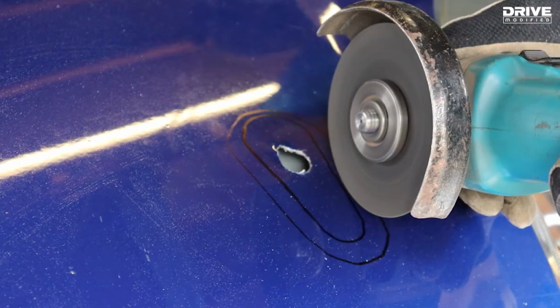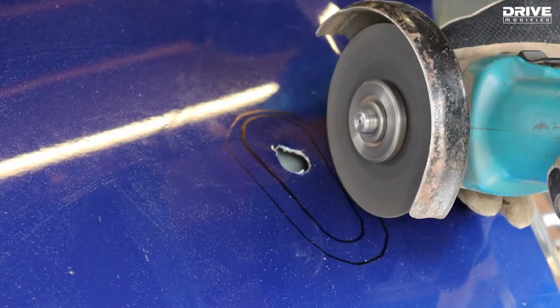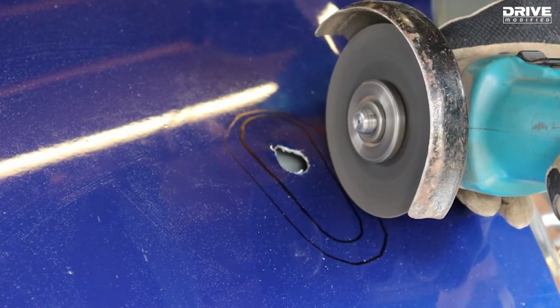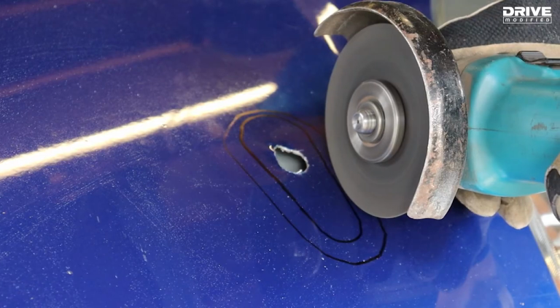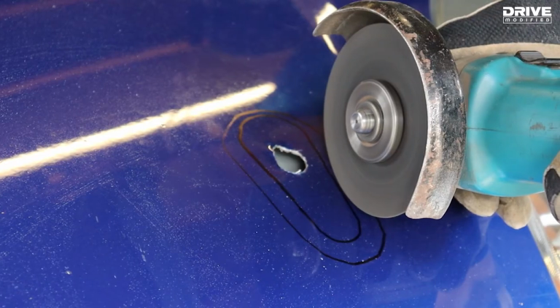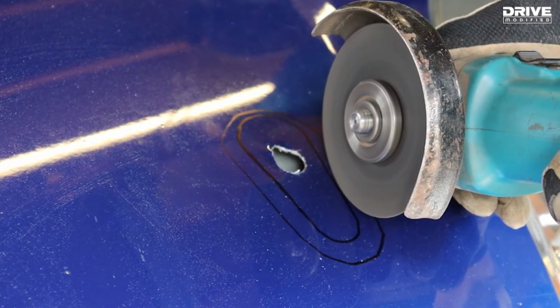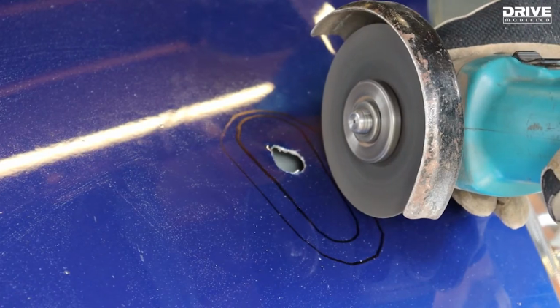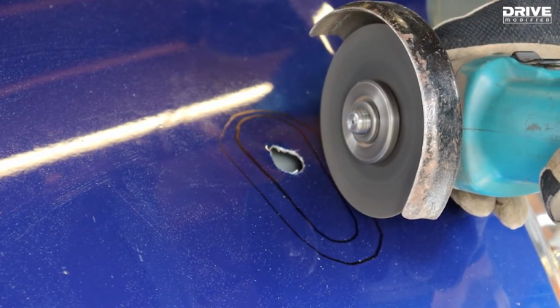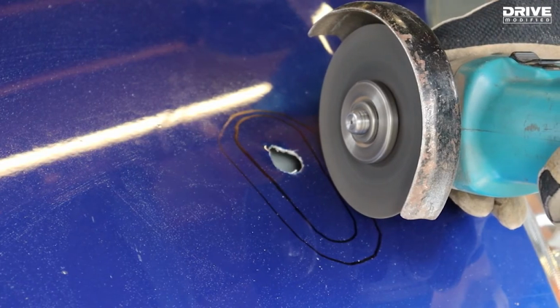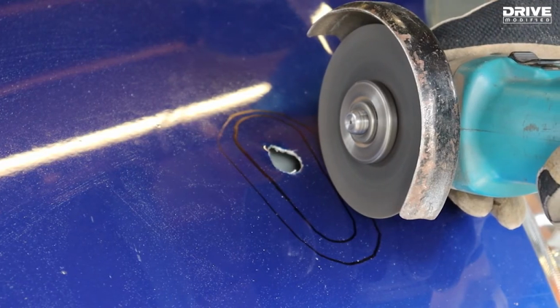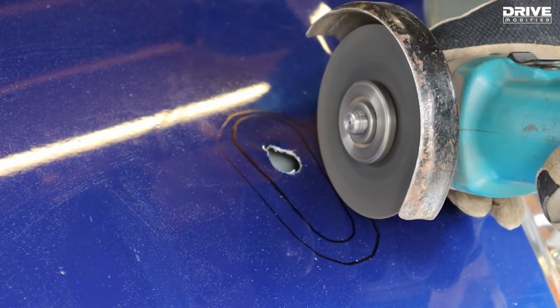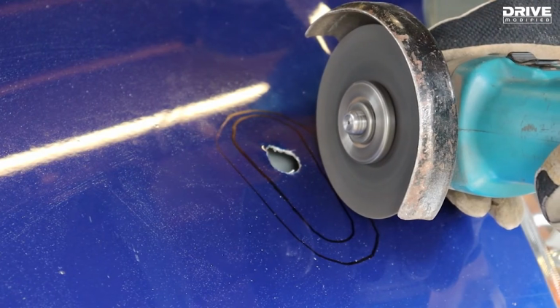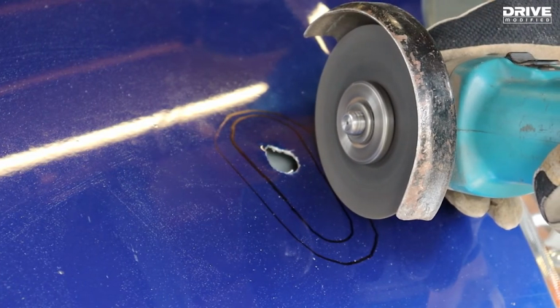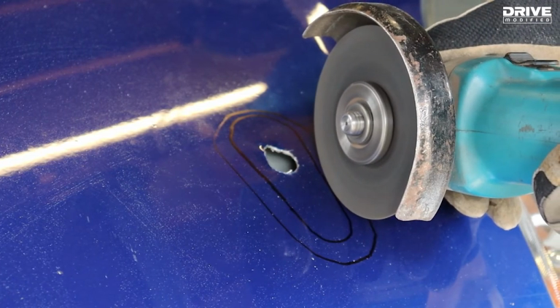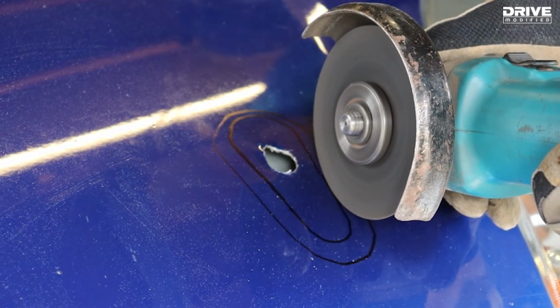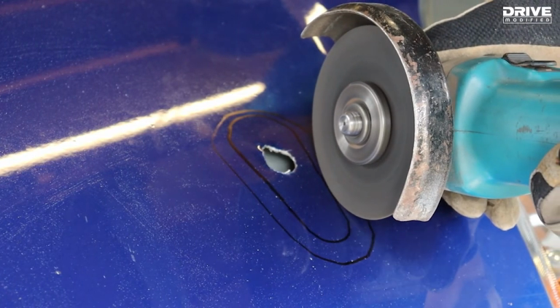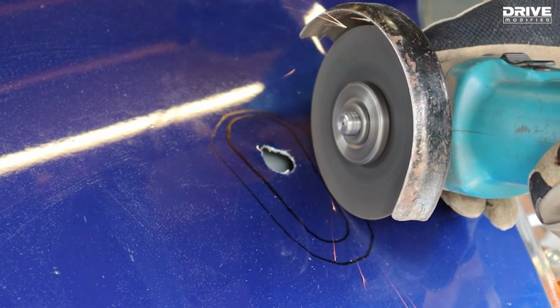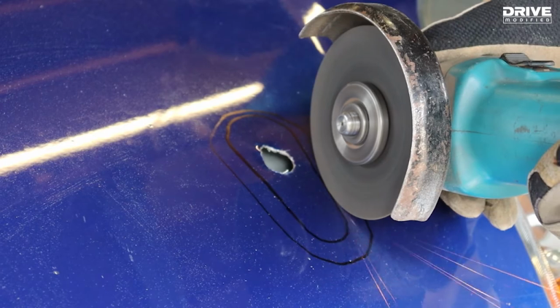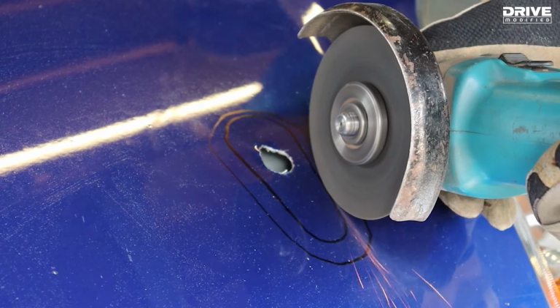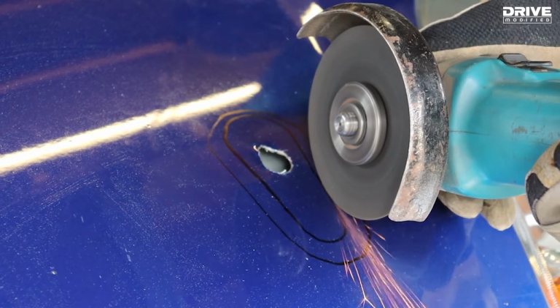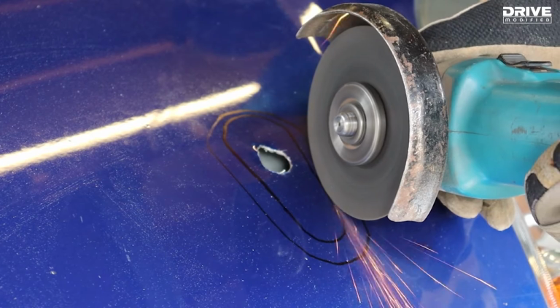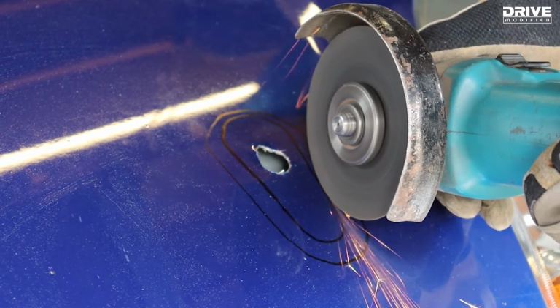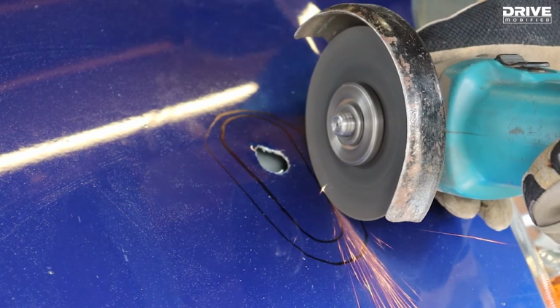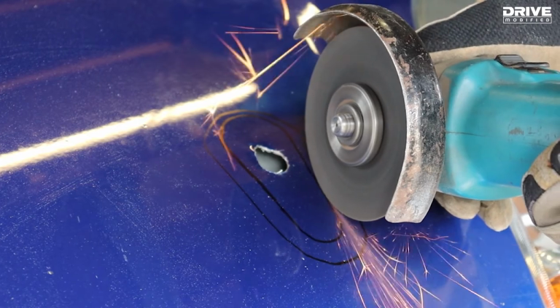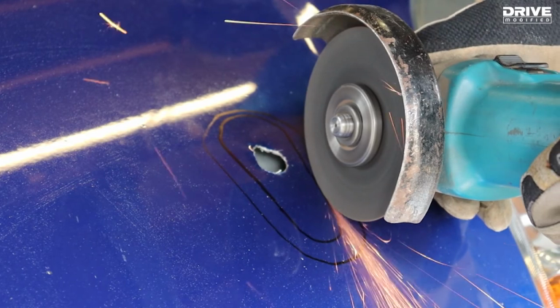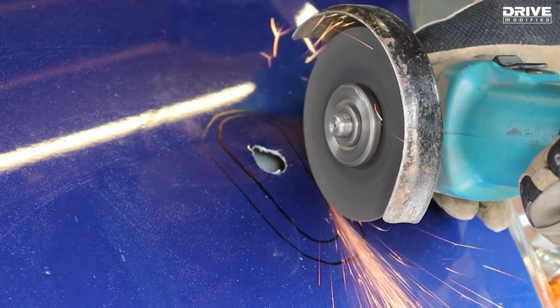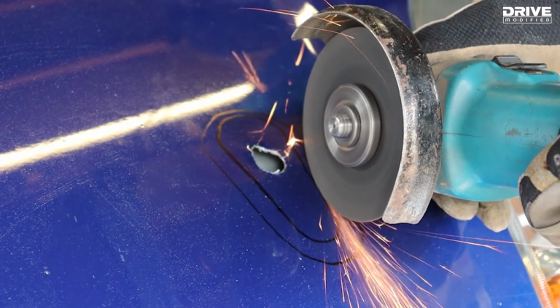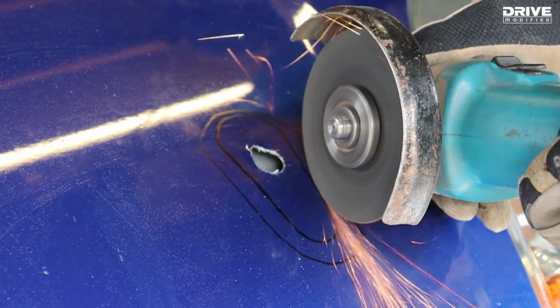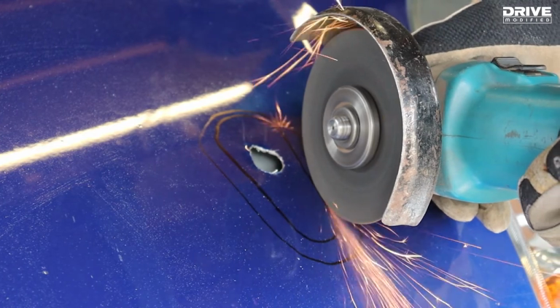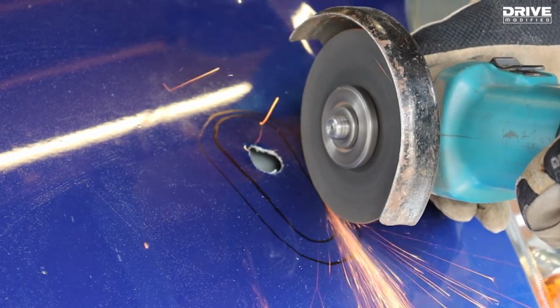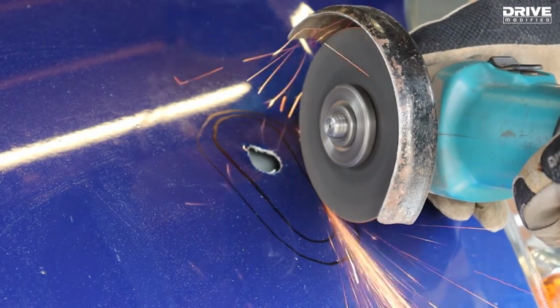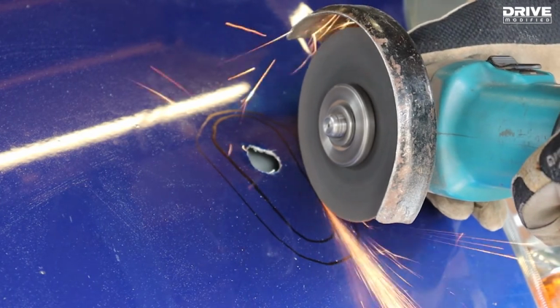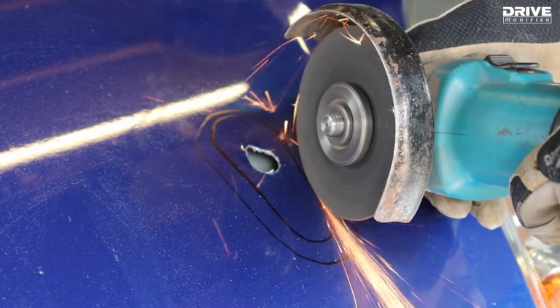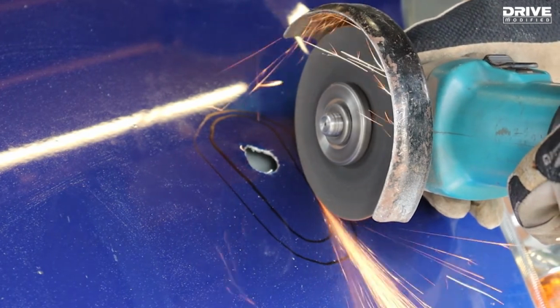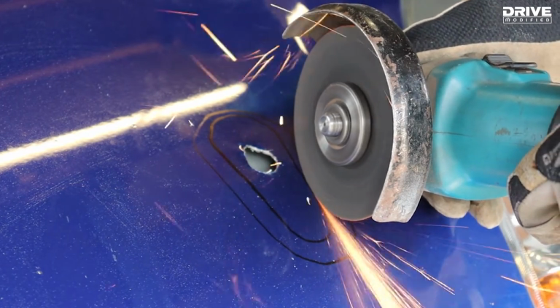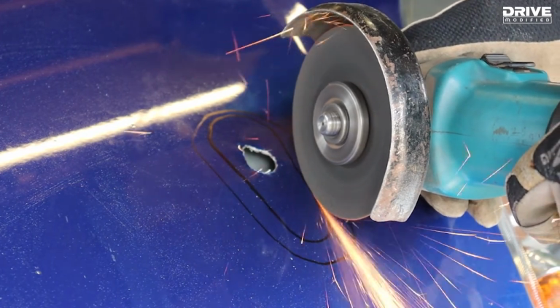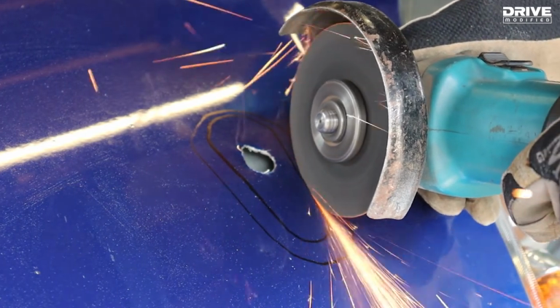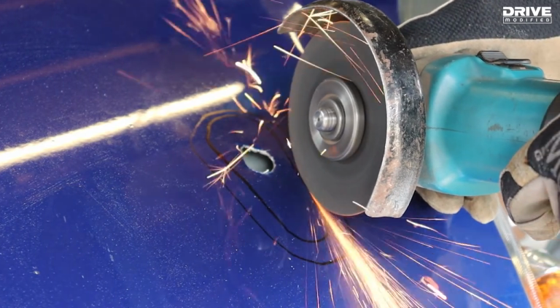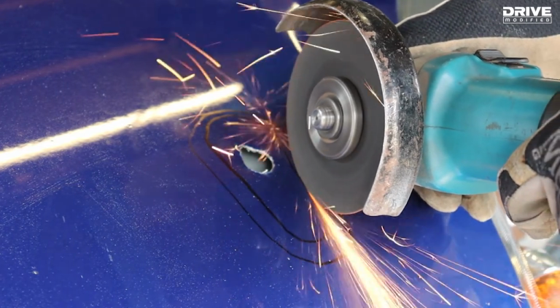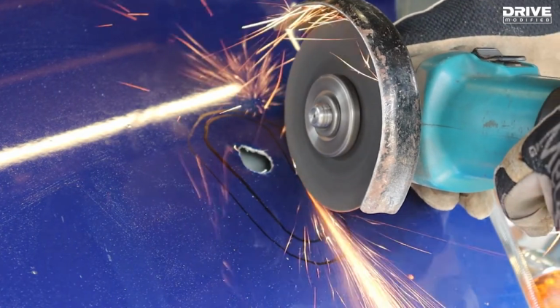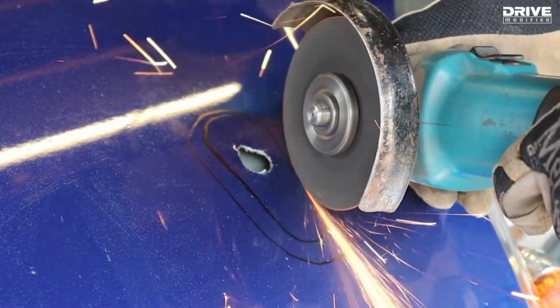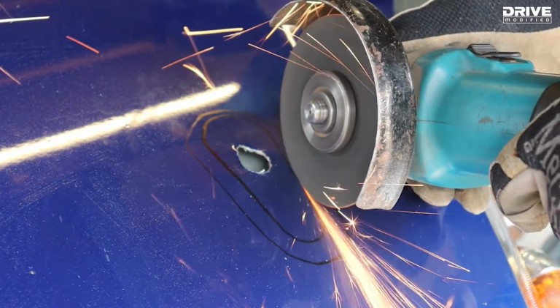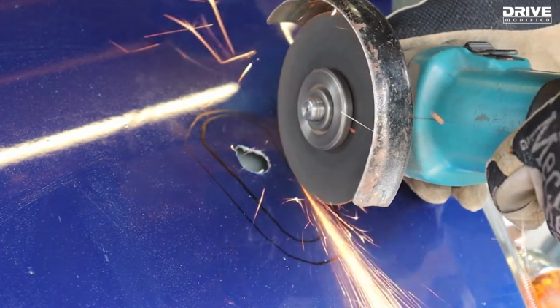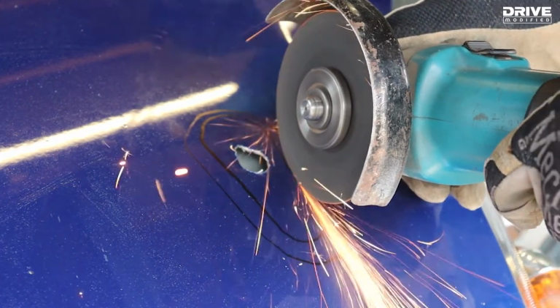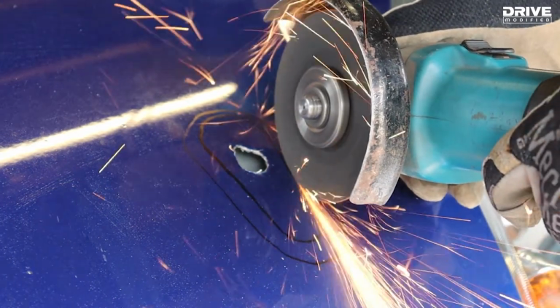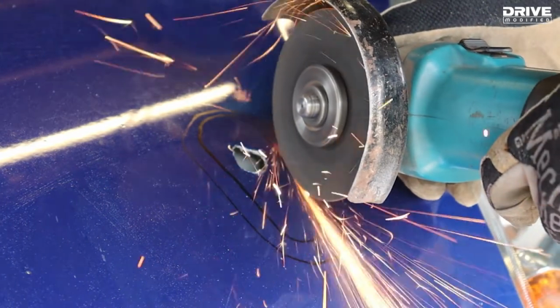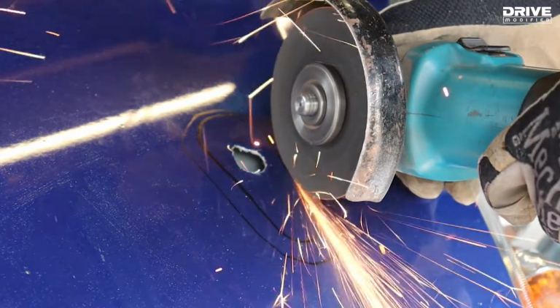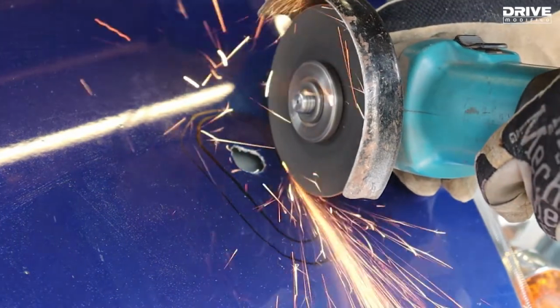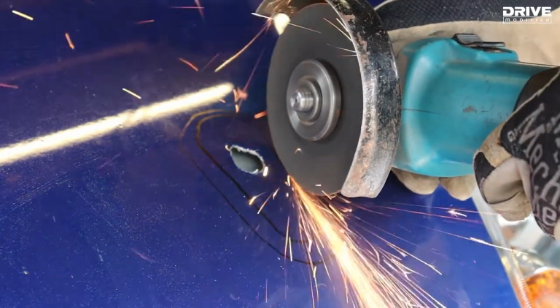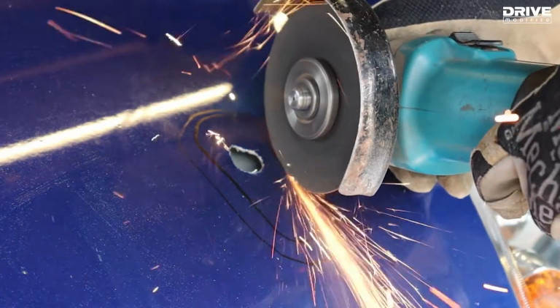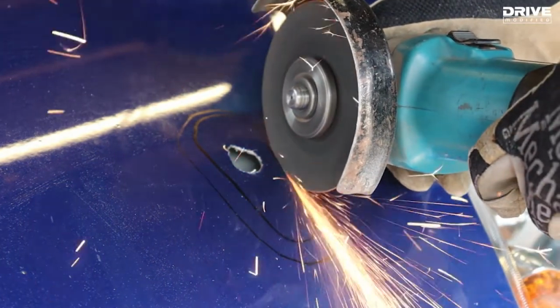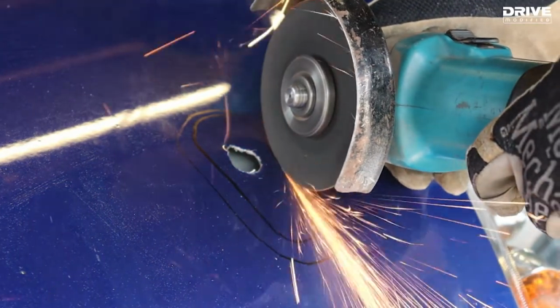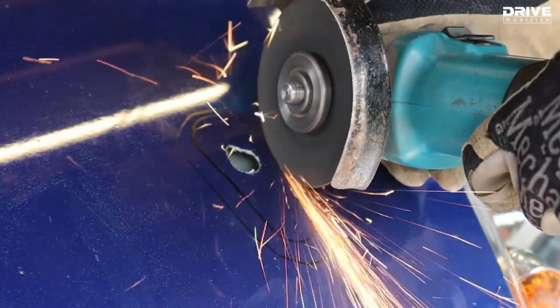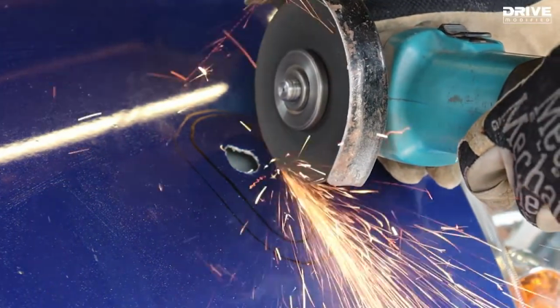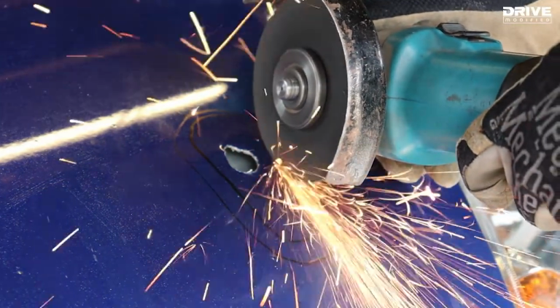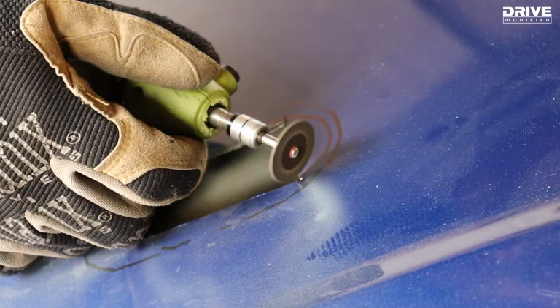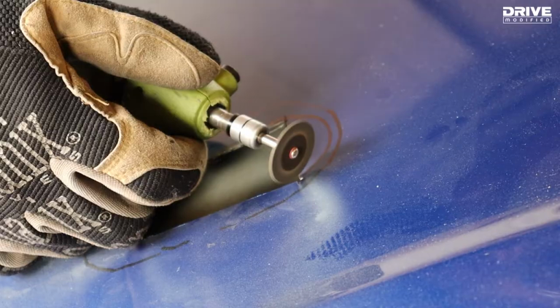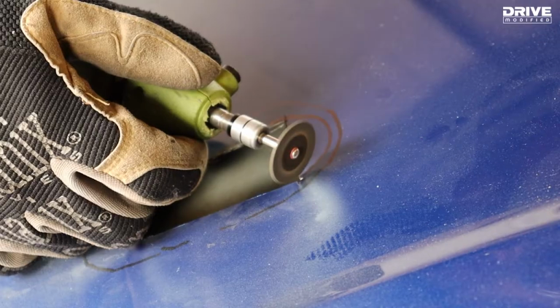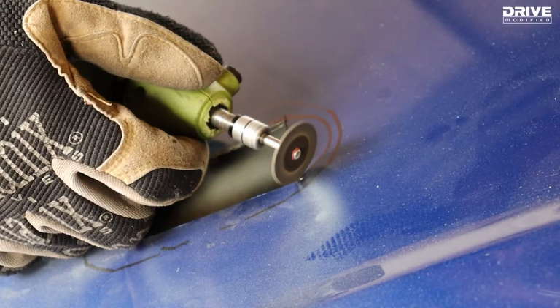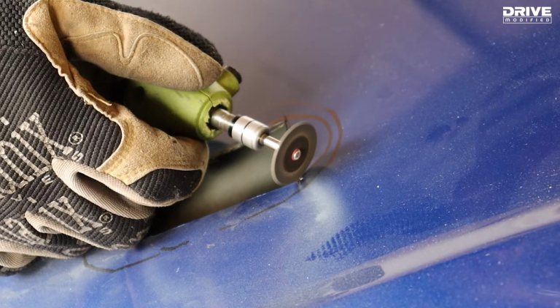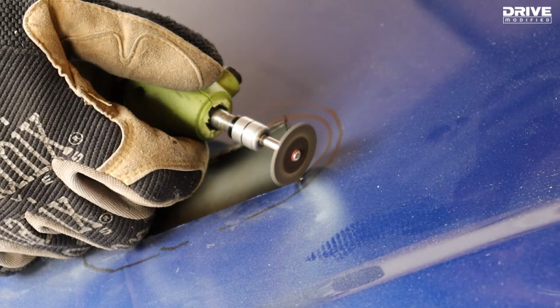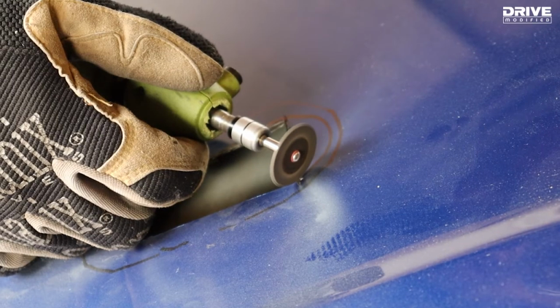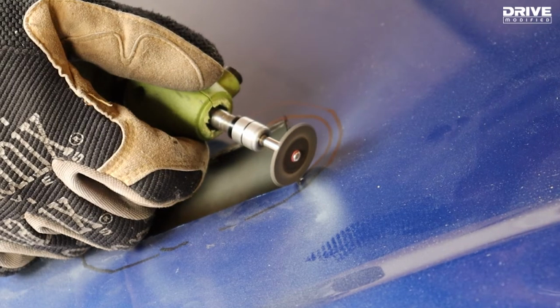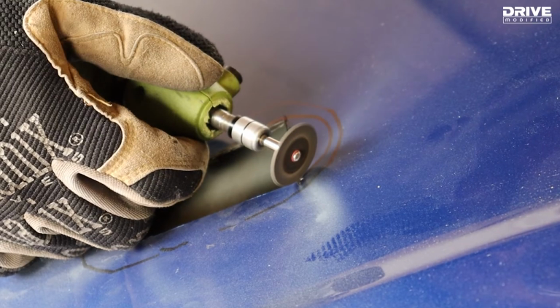As with the other side, start with an angle grinder to get the rough shape, and then go in with the dremel to neaten up any edges and remove any tricky corners.